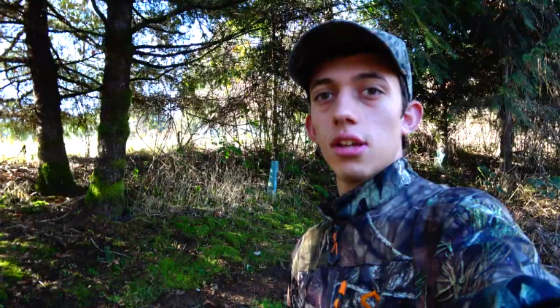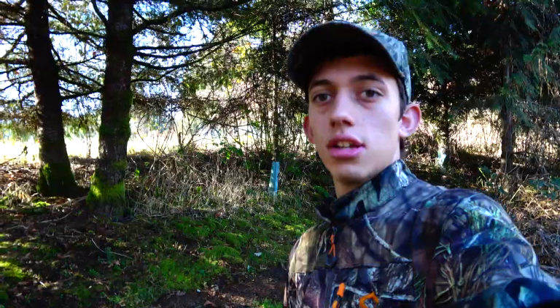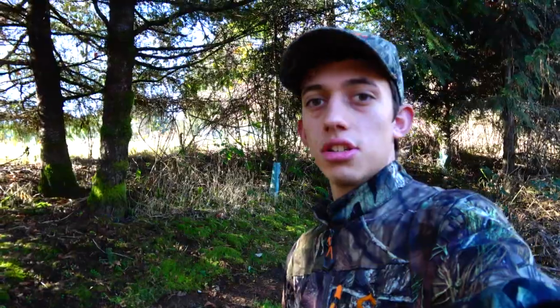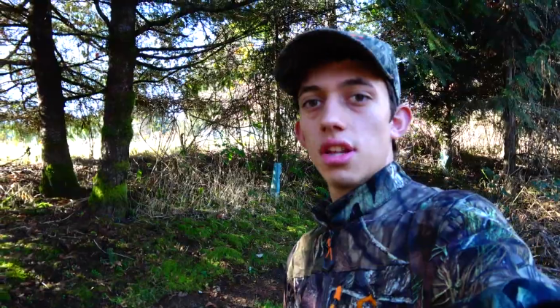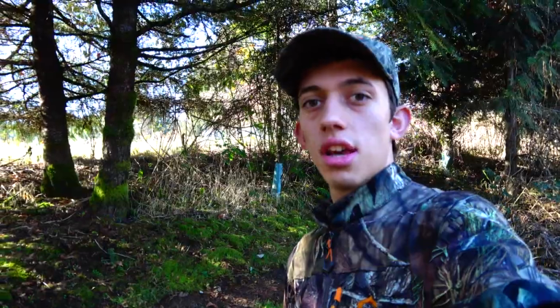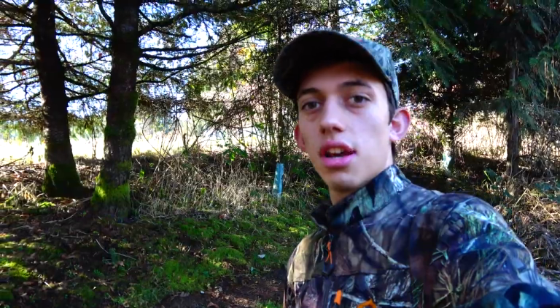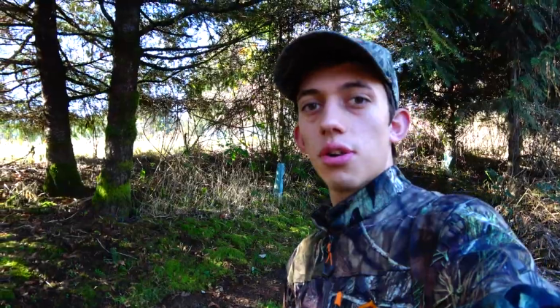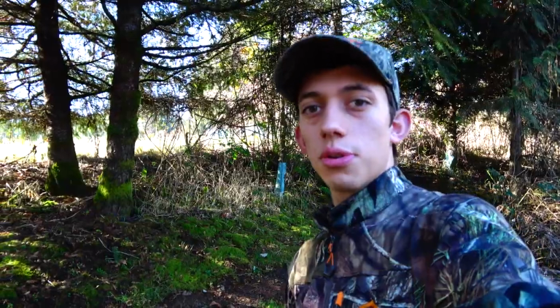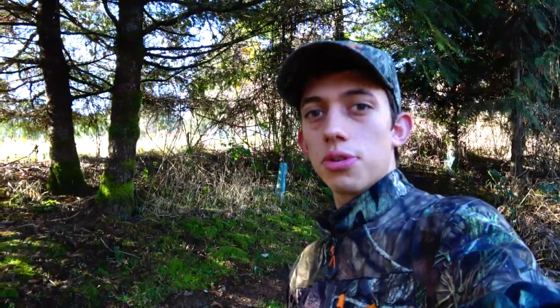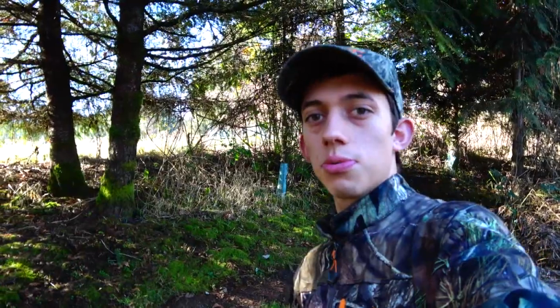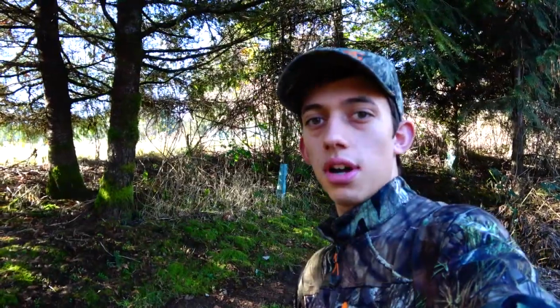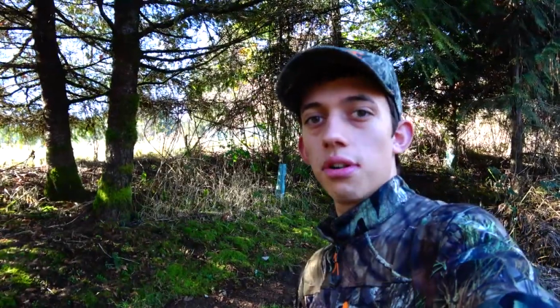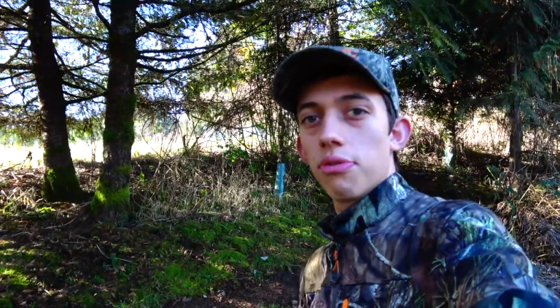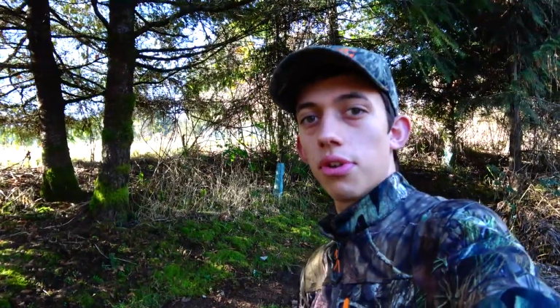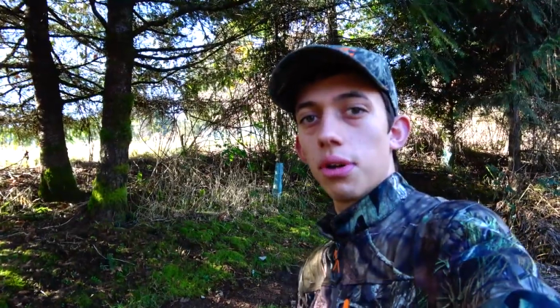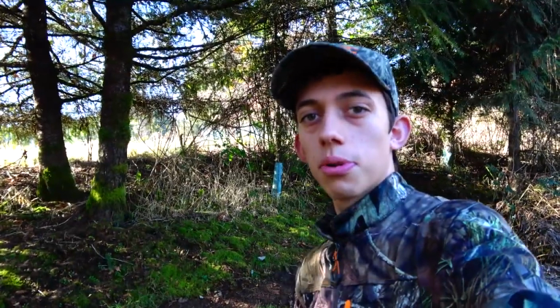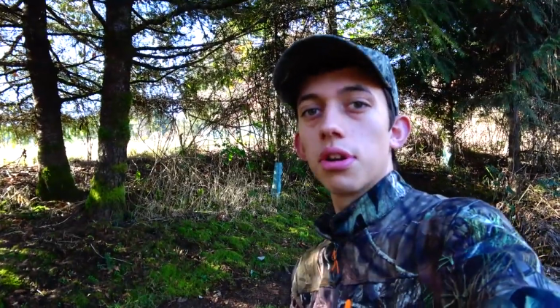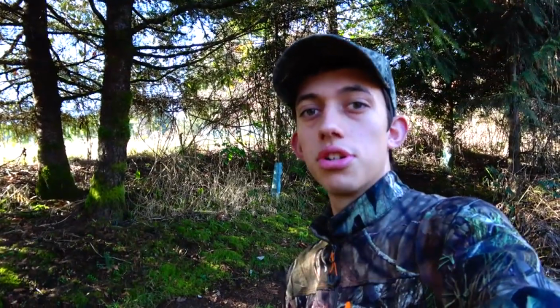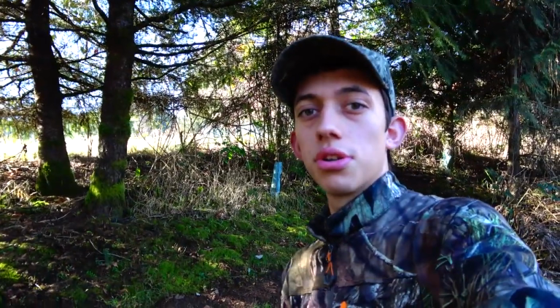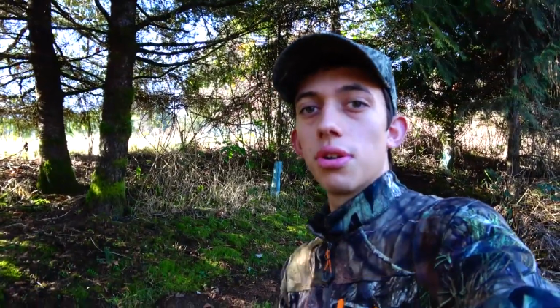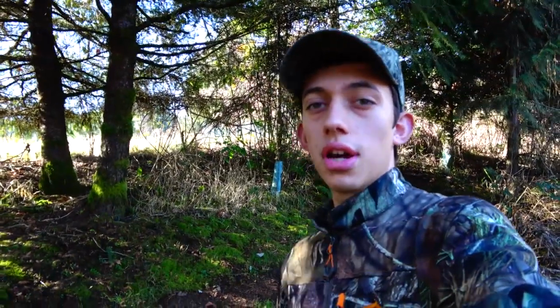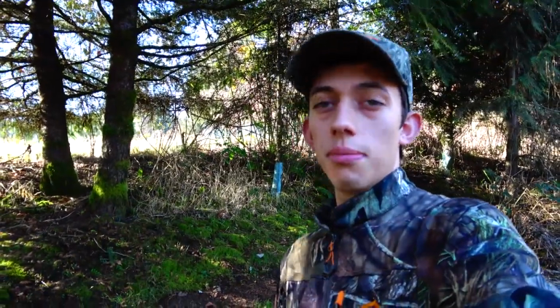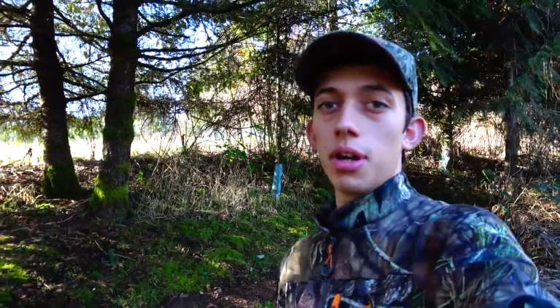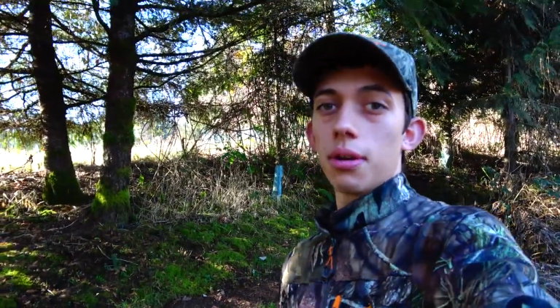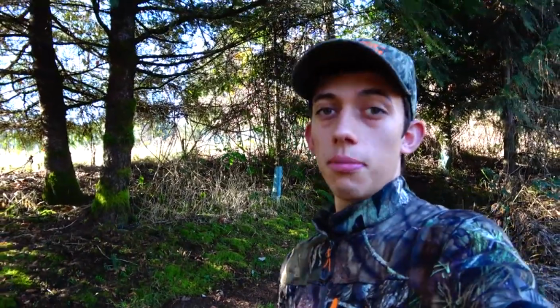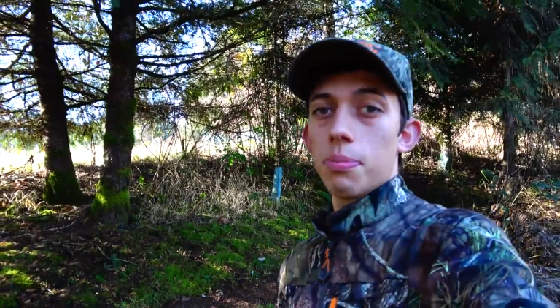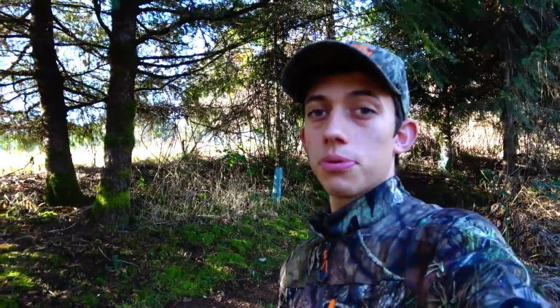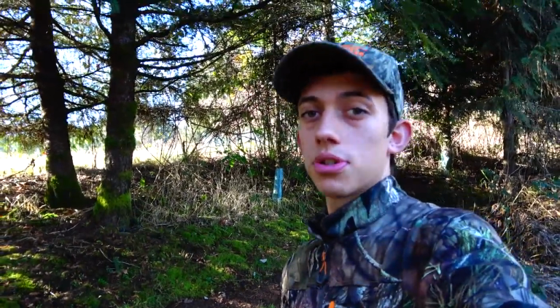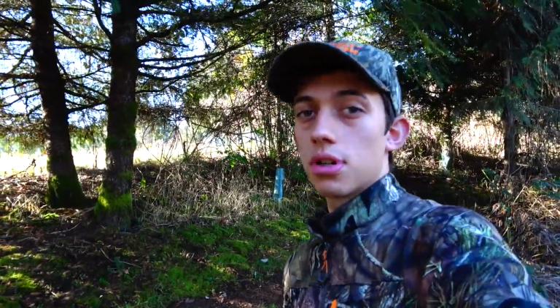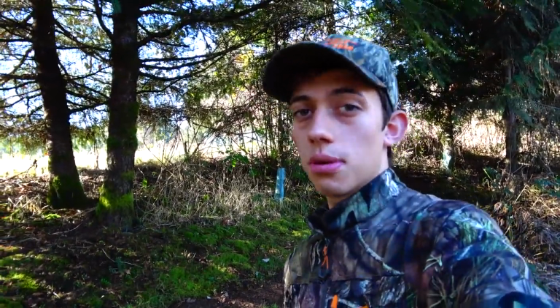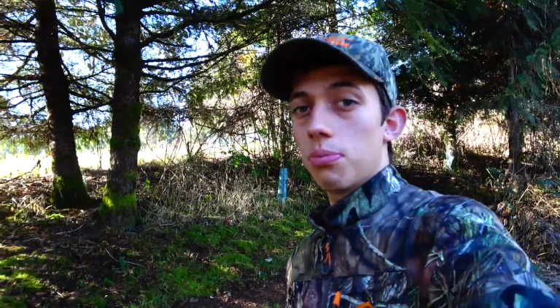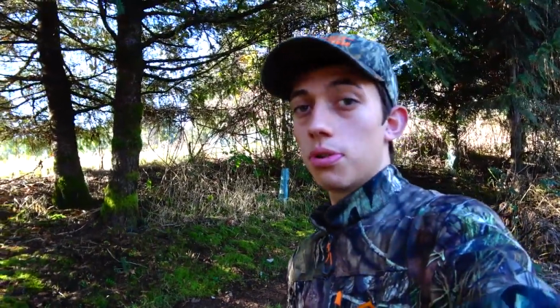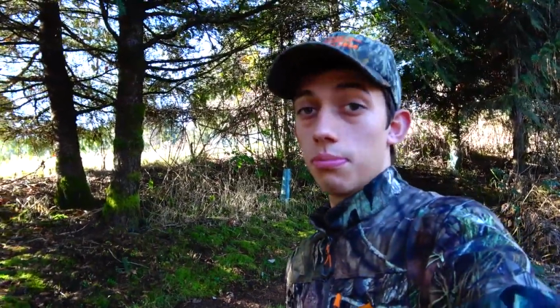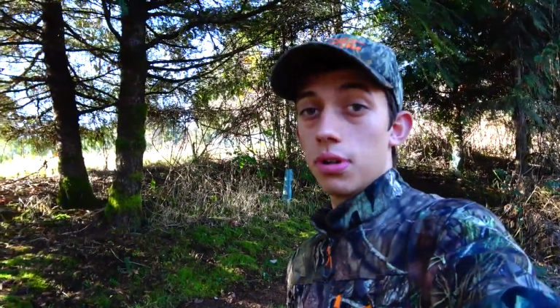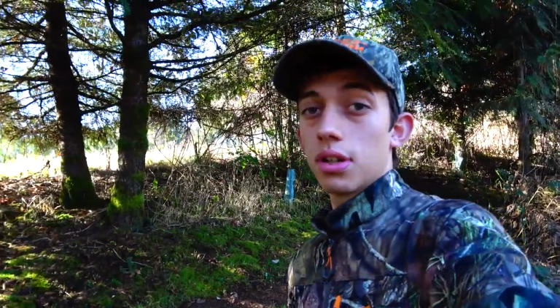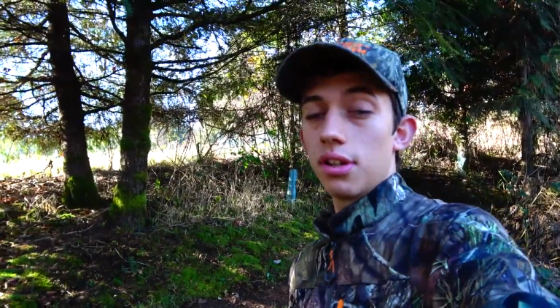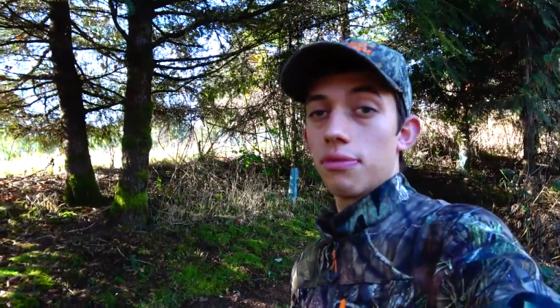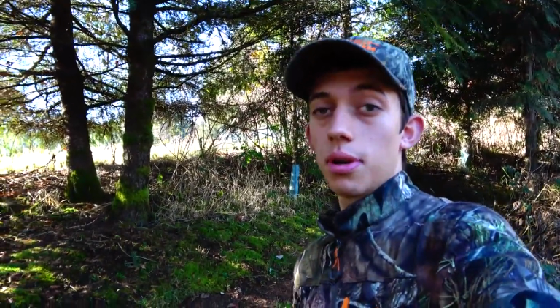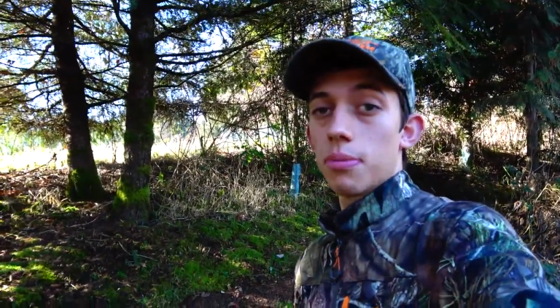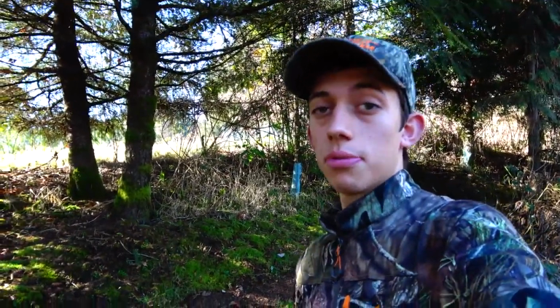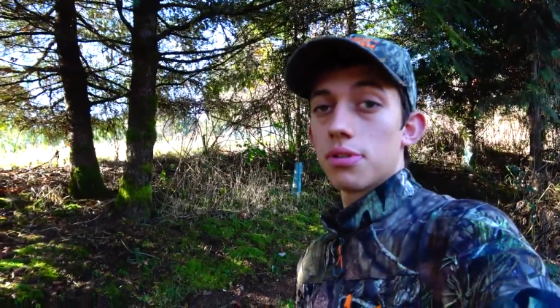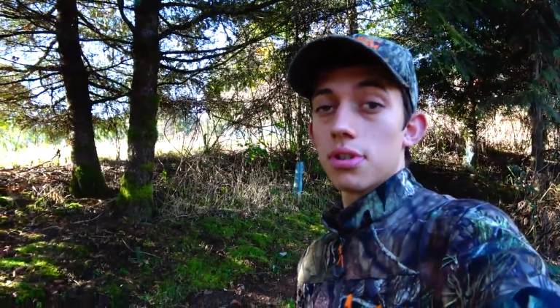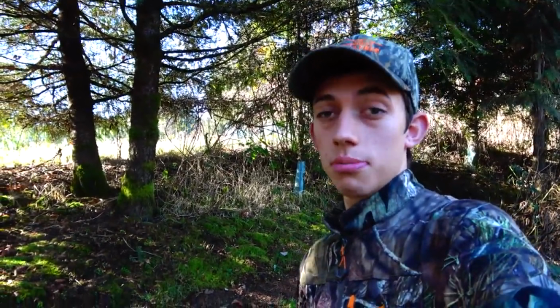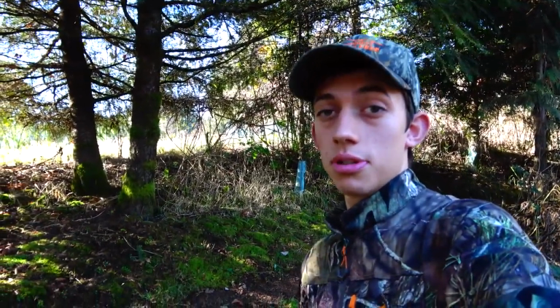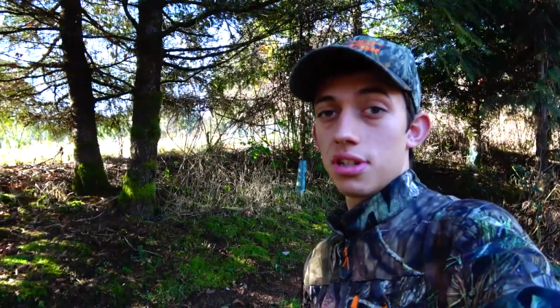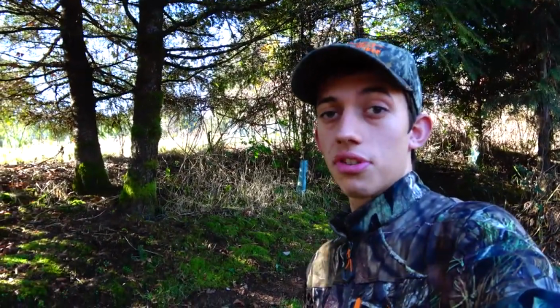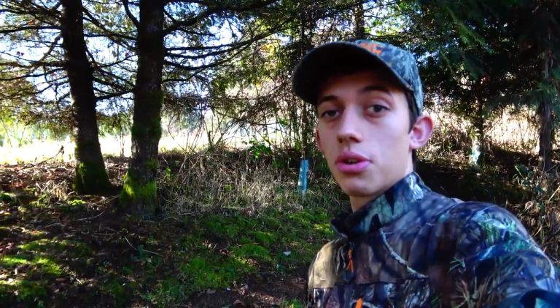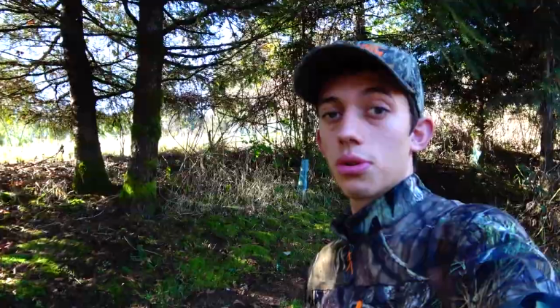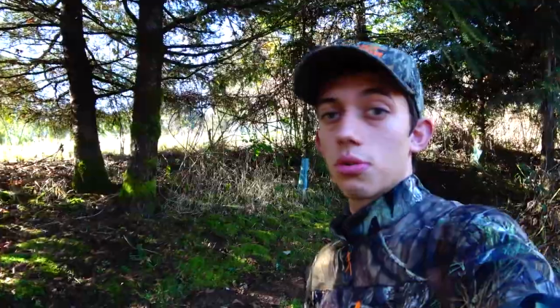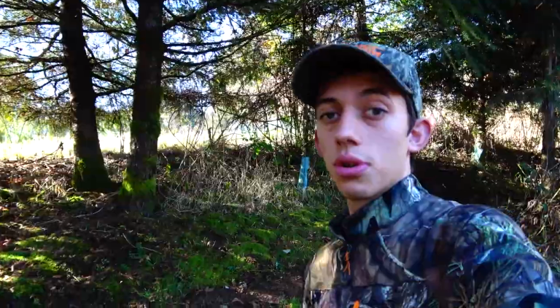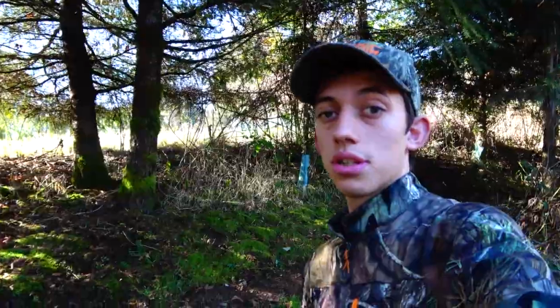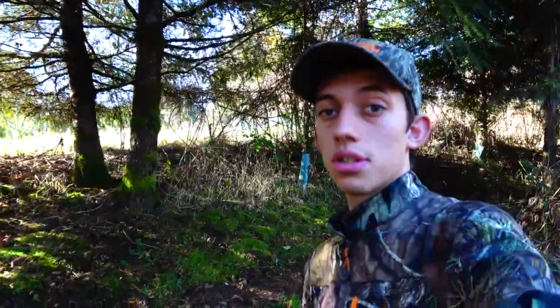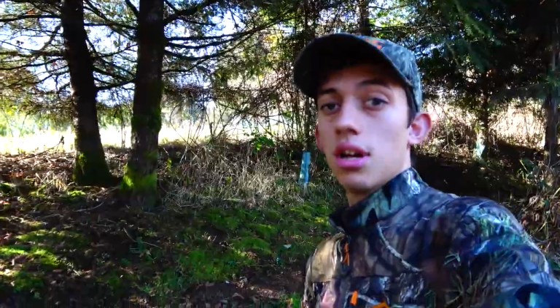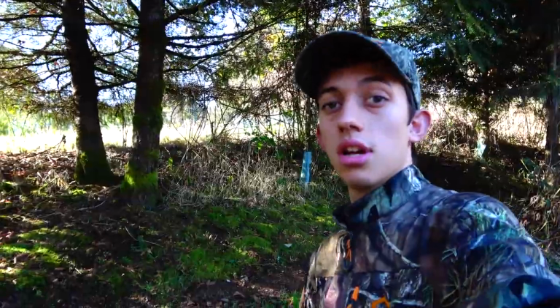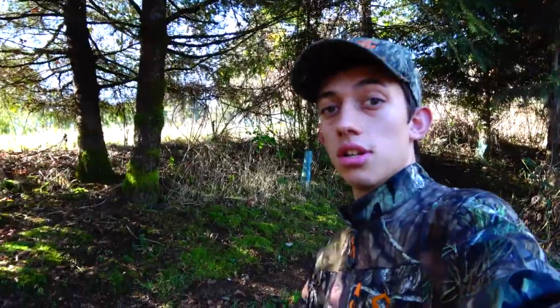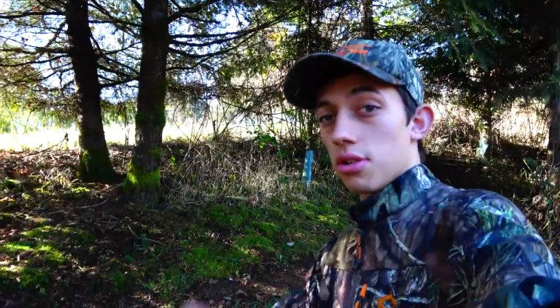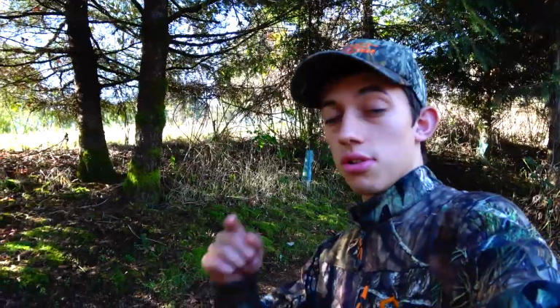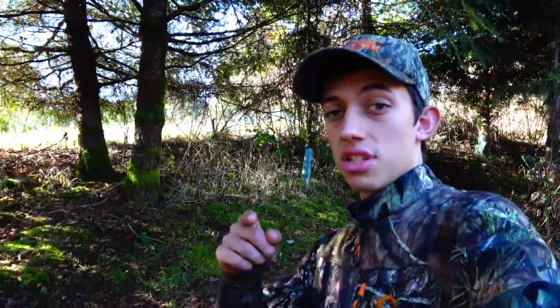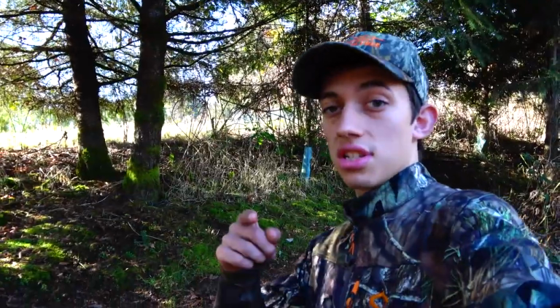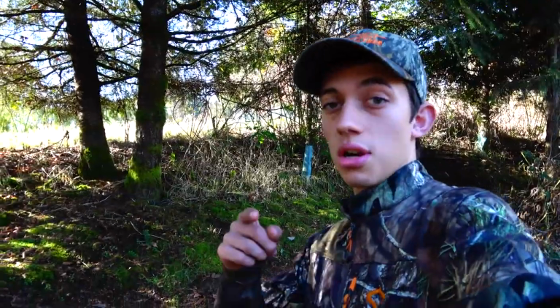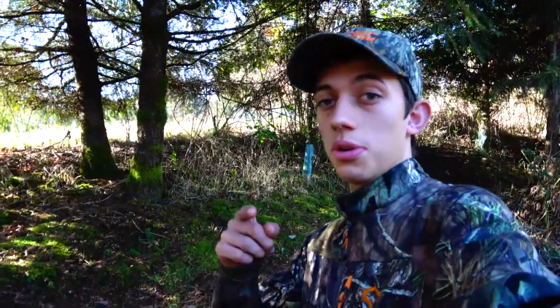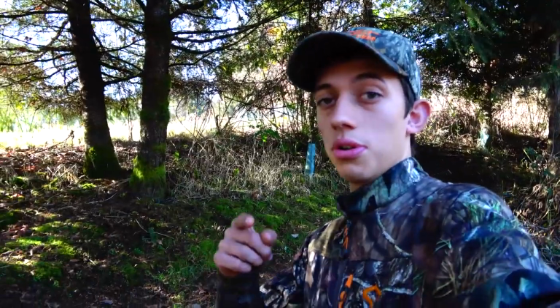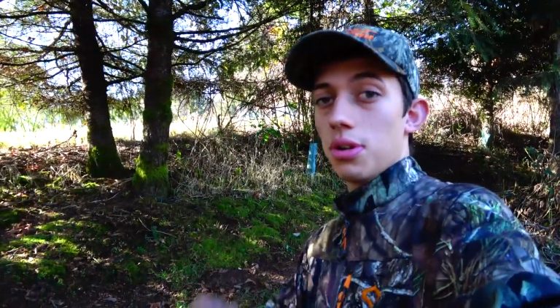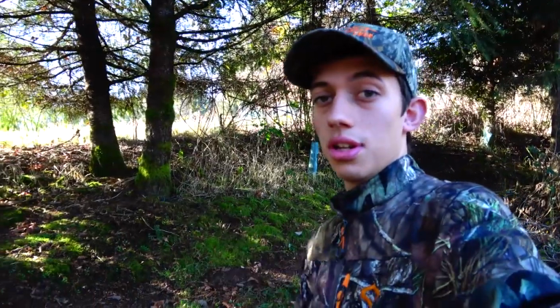Today on Northwest Wild and Free we're going to show you how to make maple syrup with the big leaf maples in the Pacific Northwest. This is how we do it.